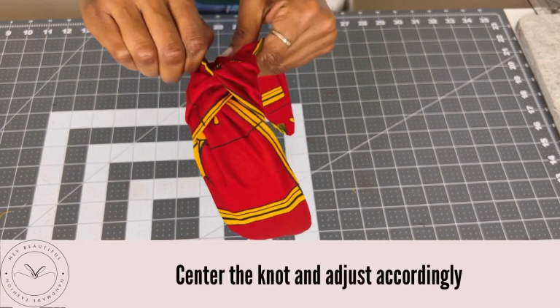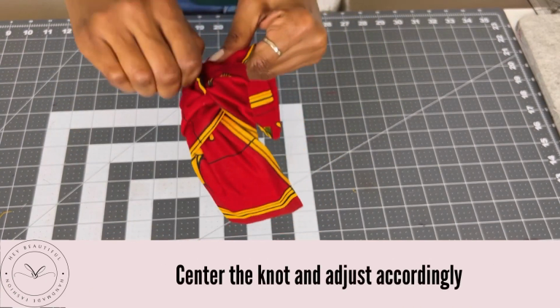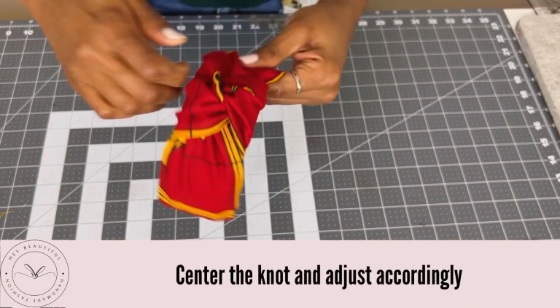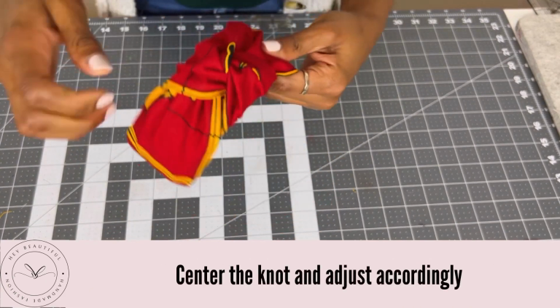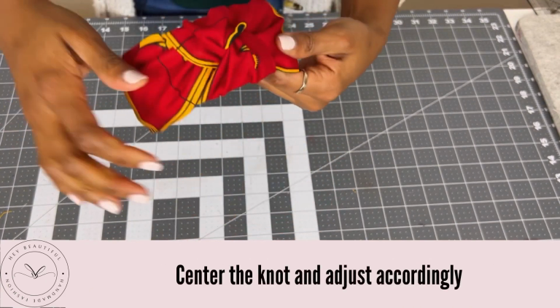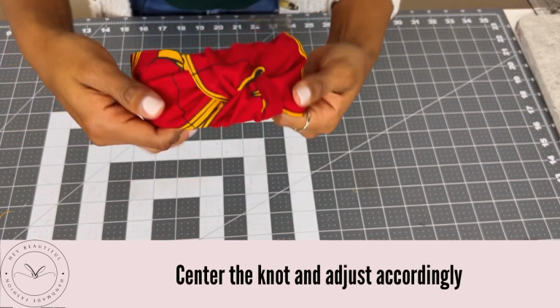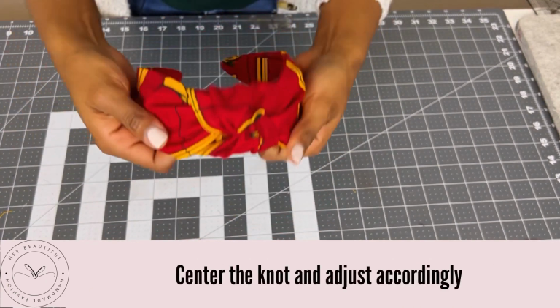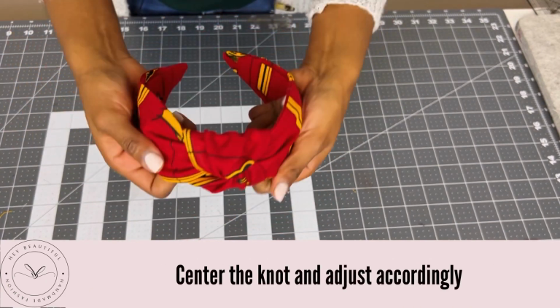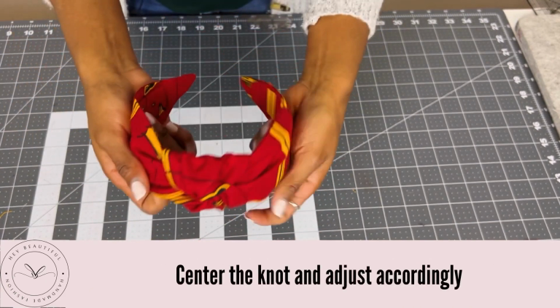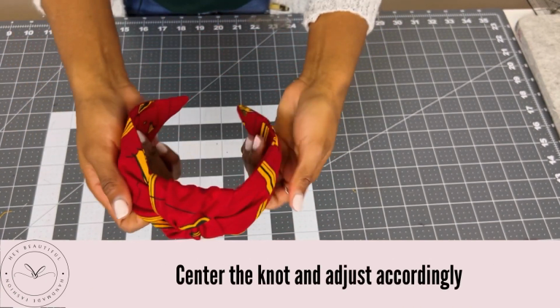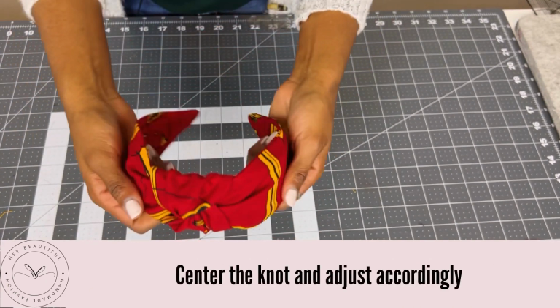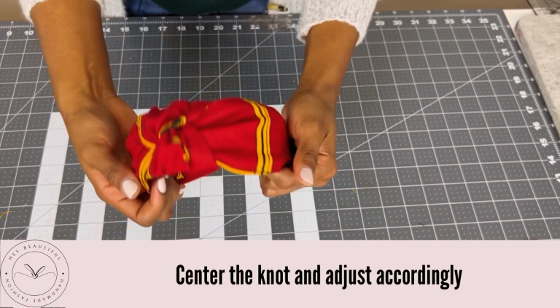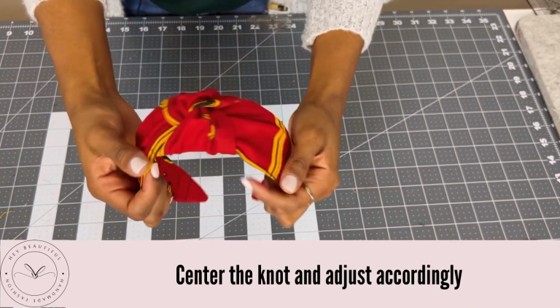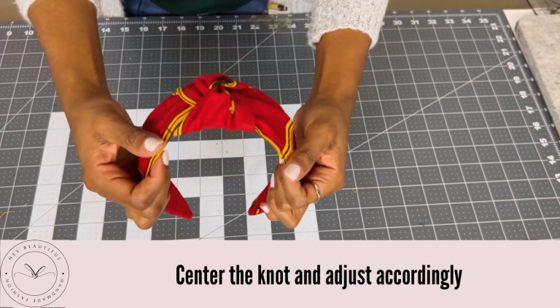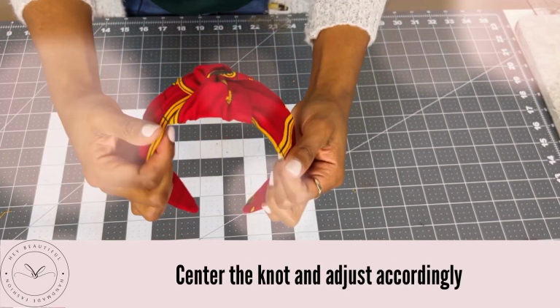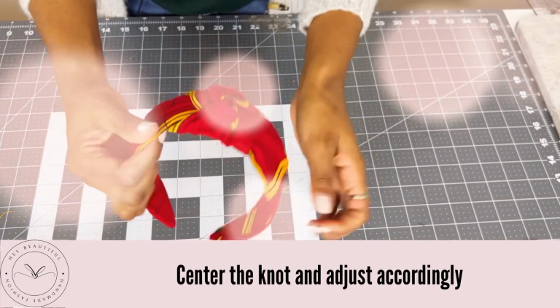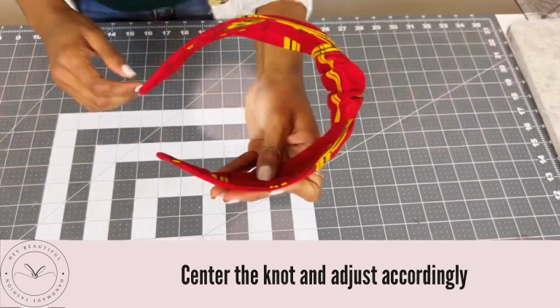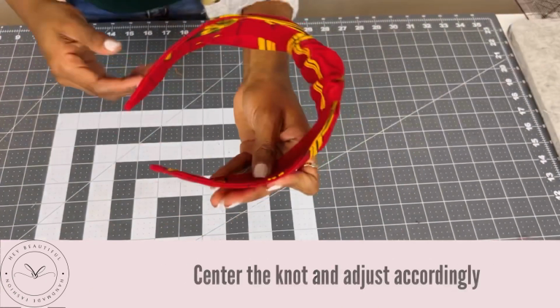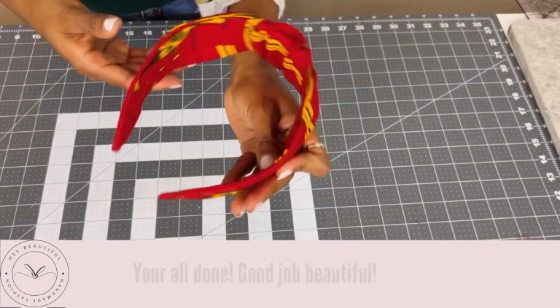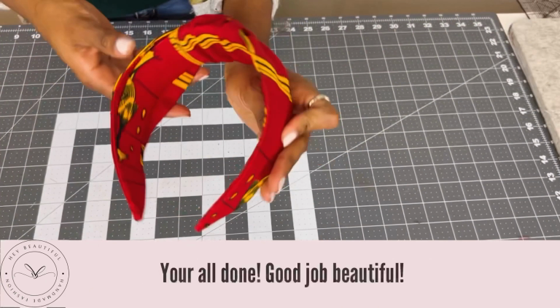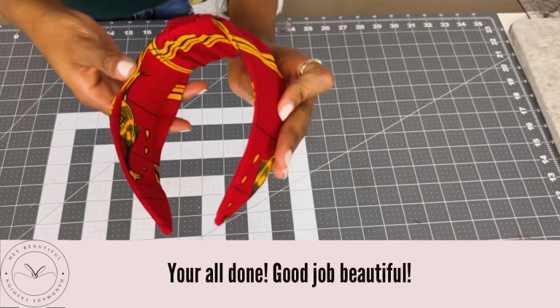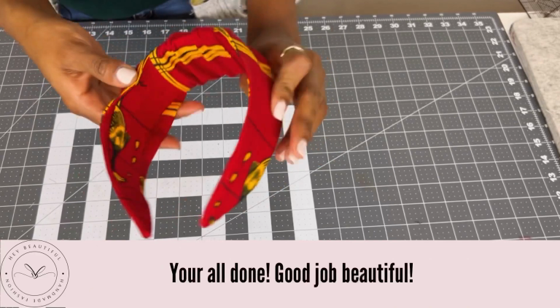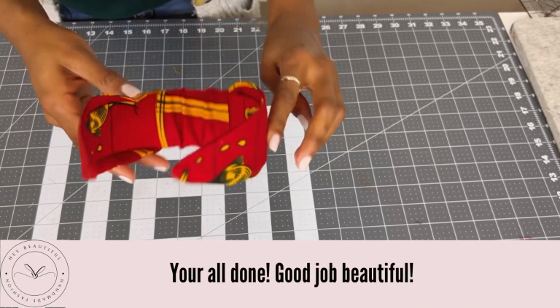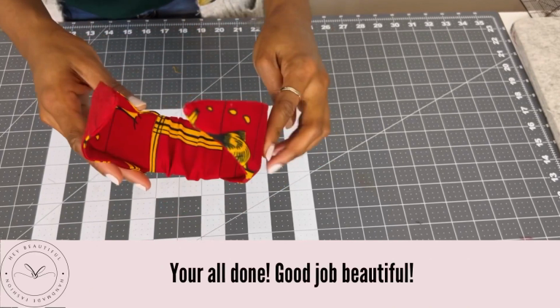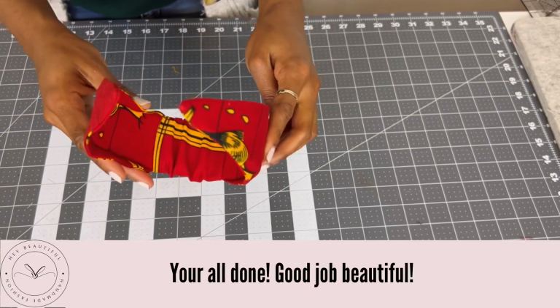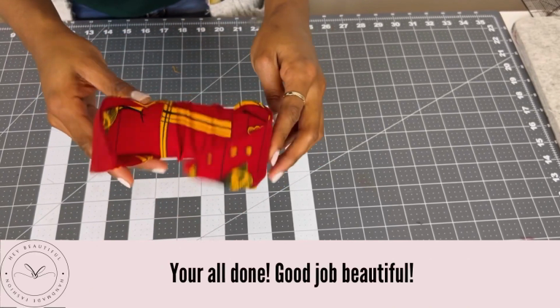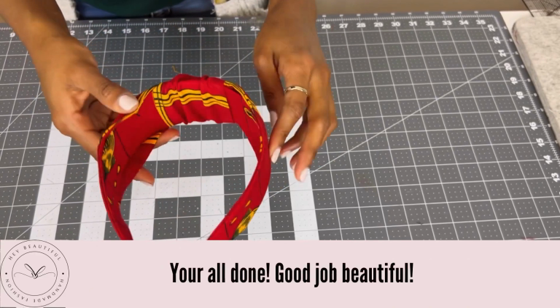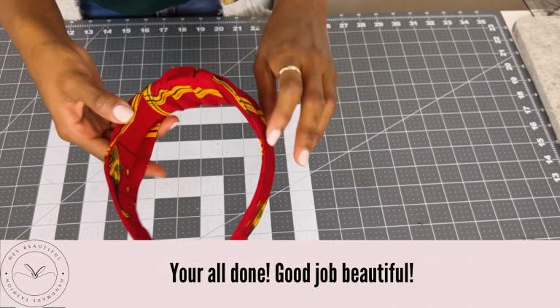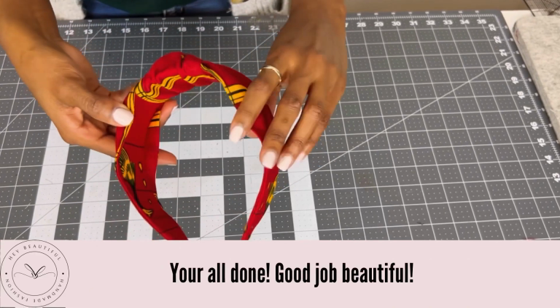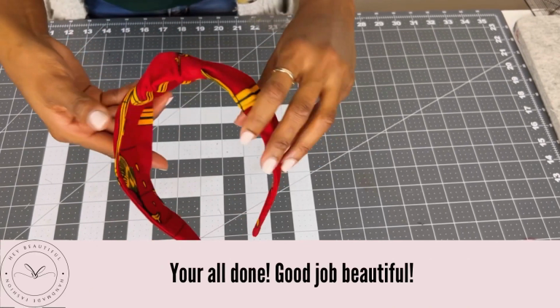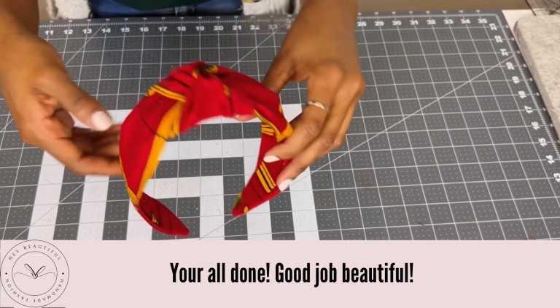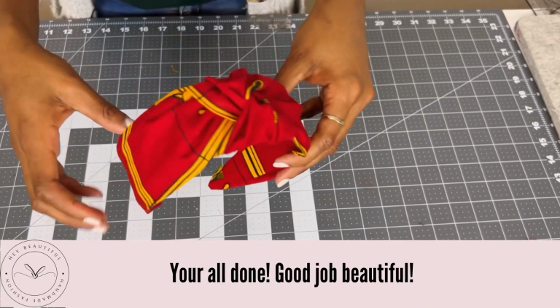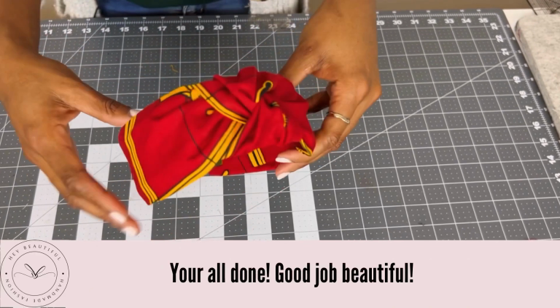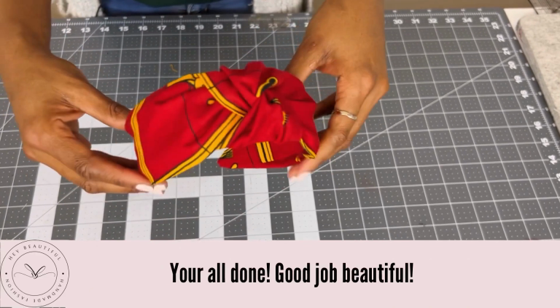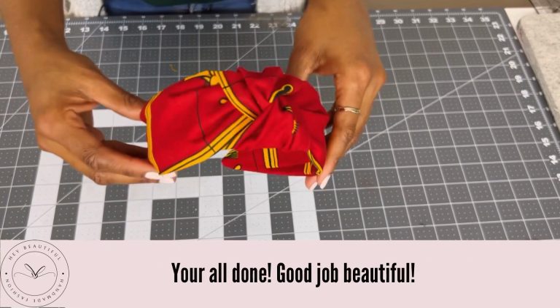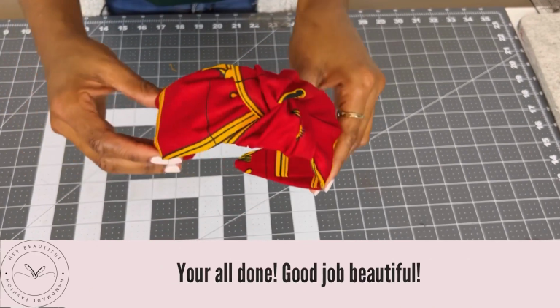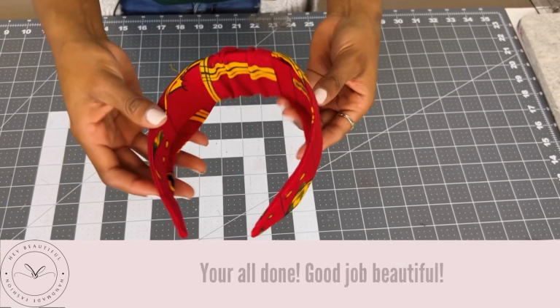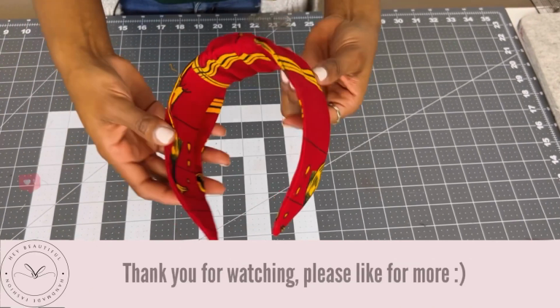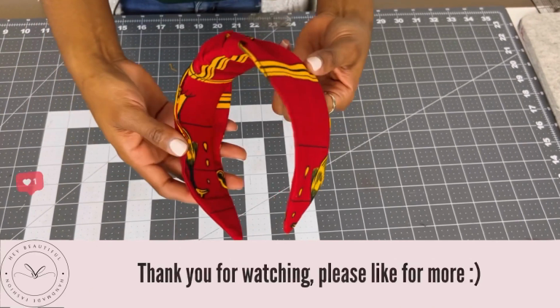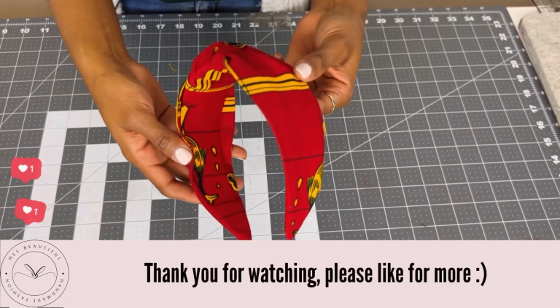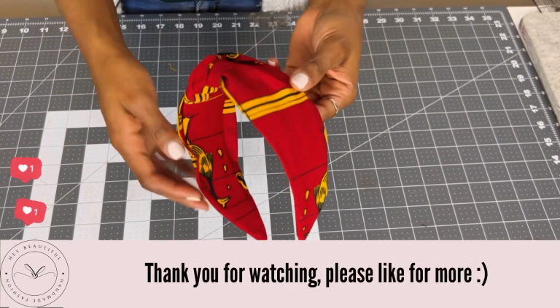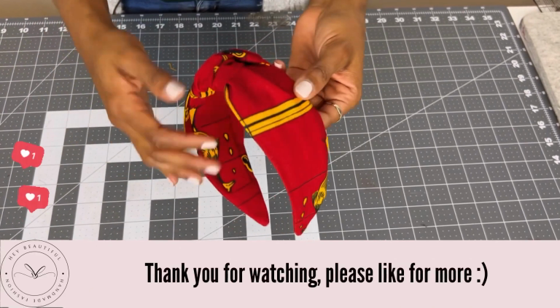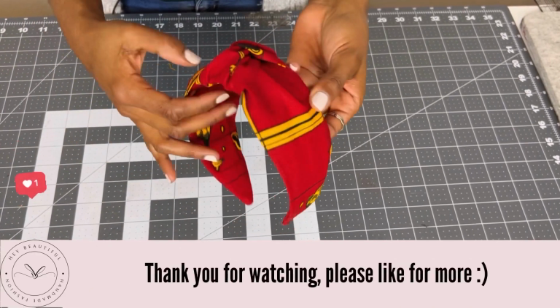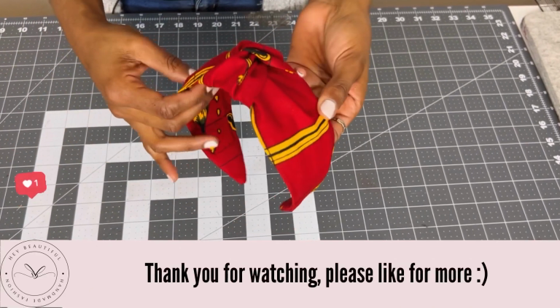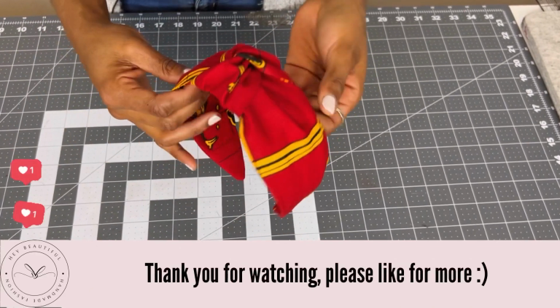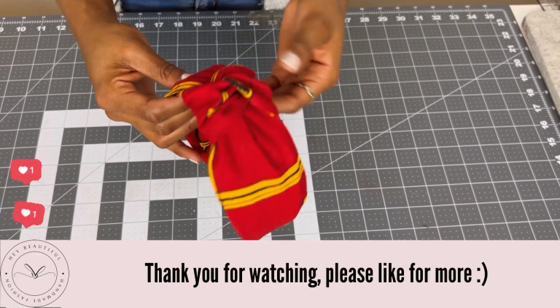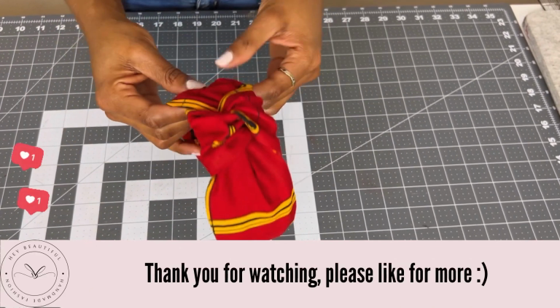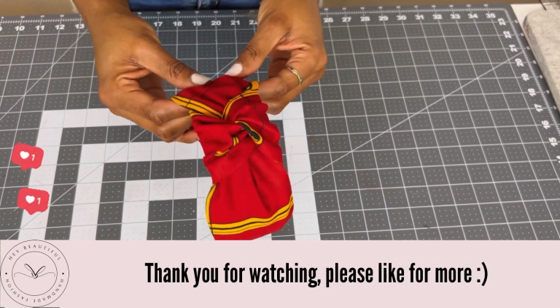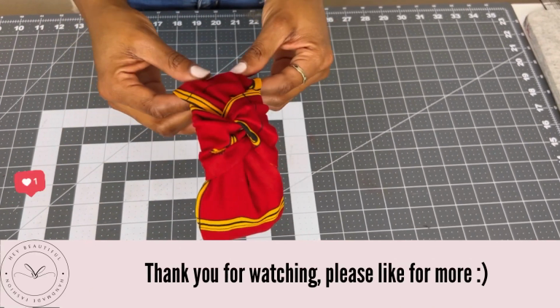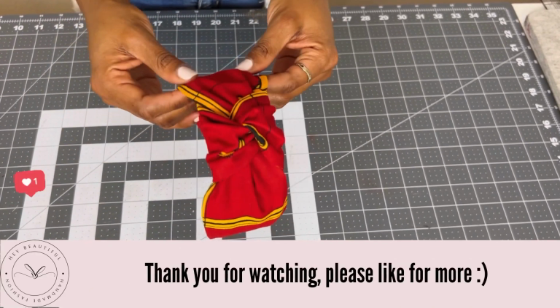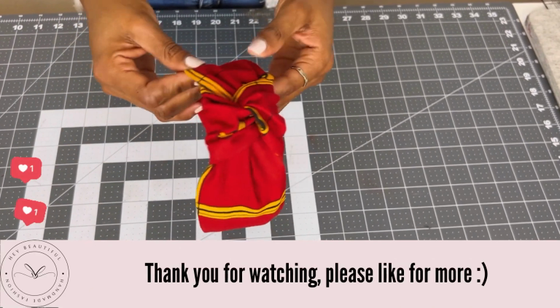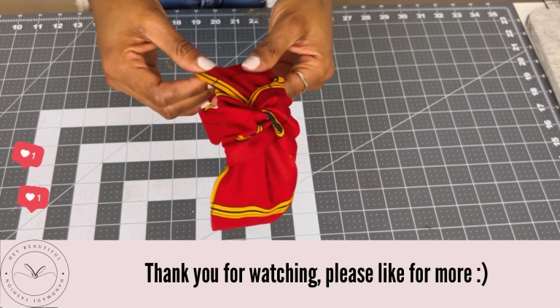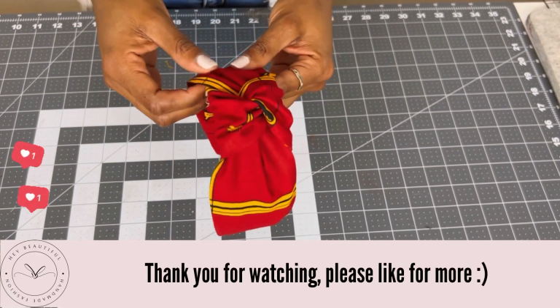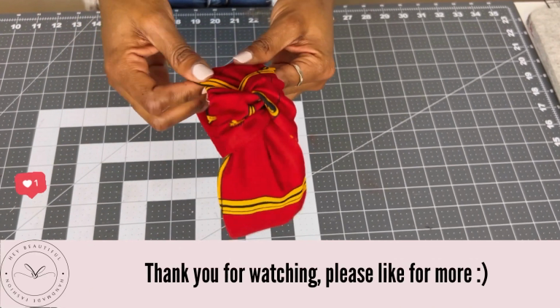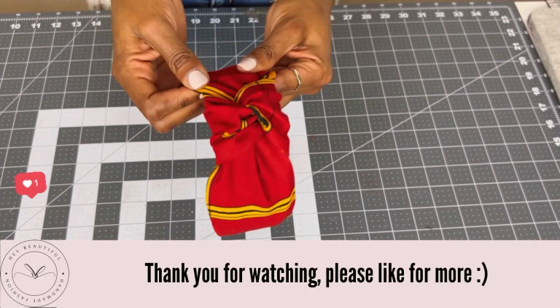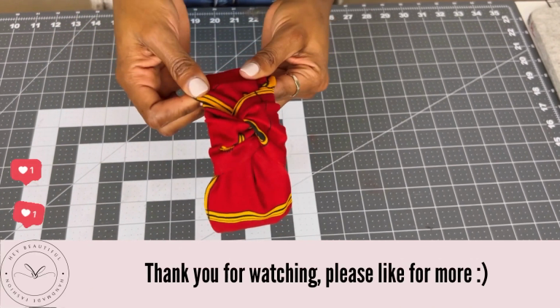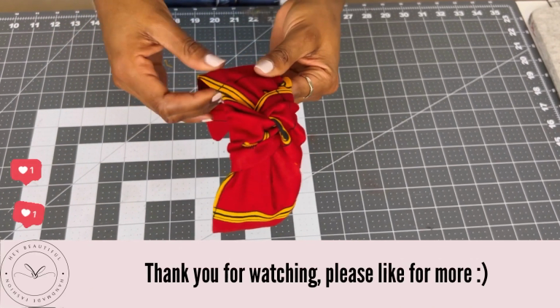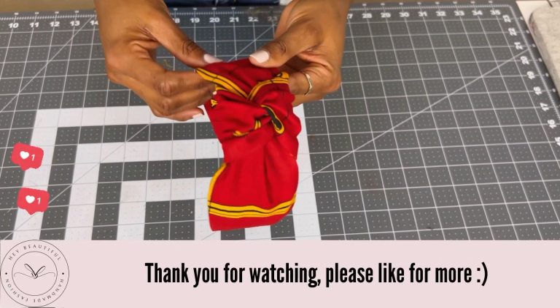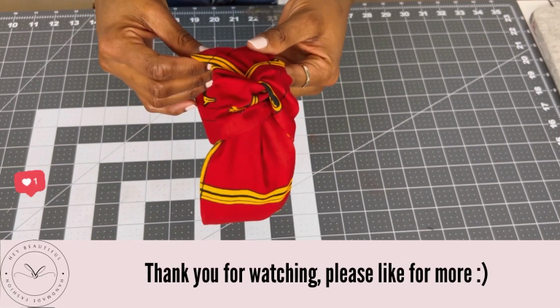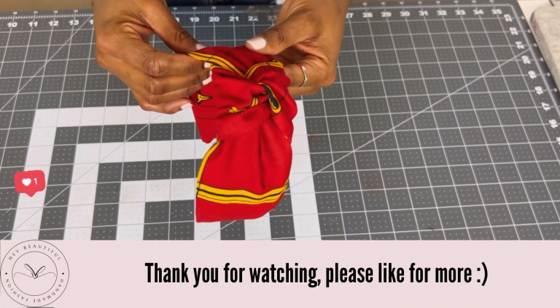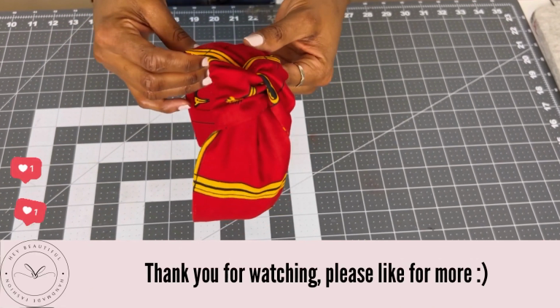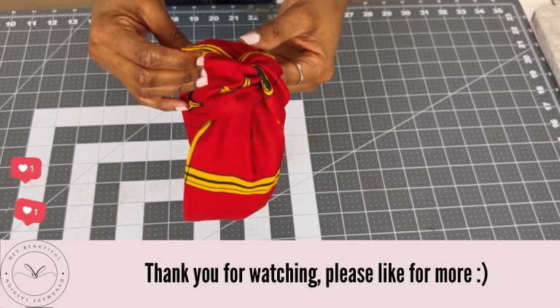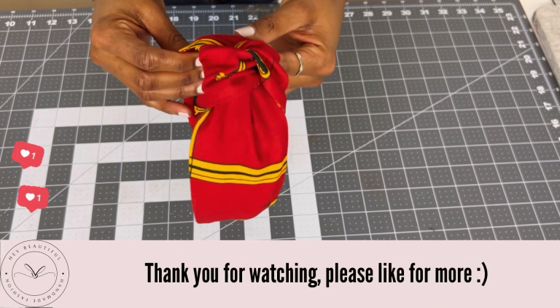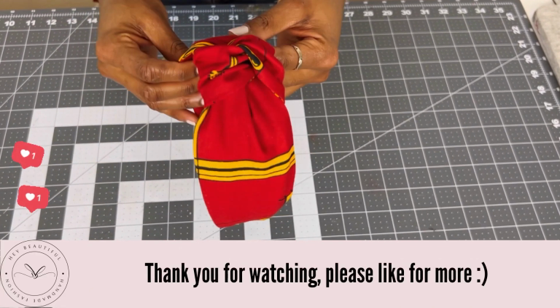There you go! I hope you guys like this video. Thank you so much for watching.